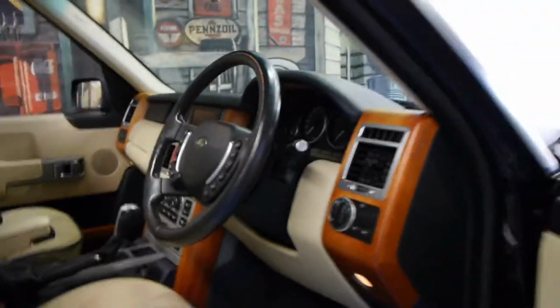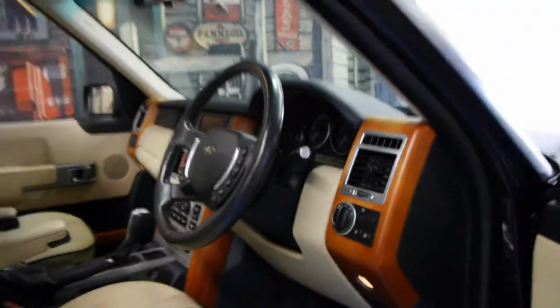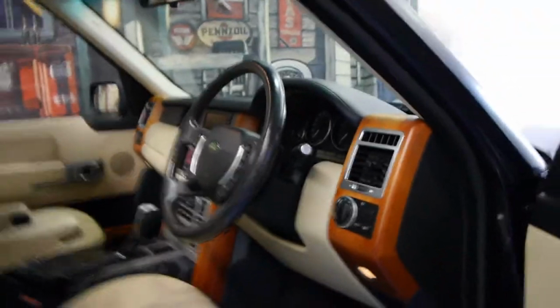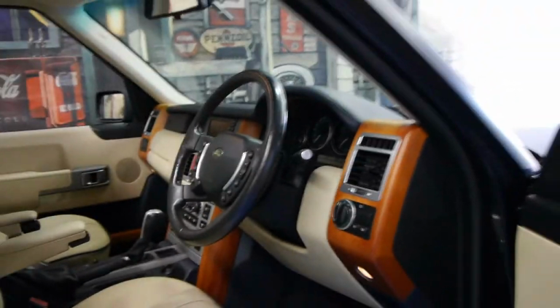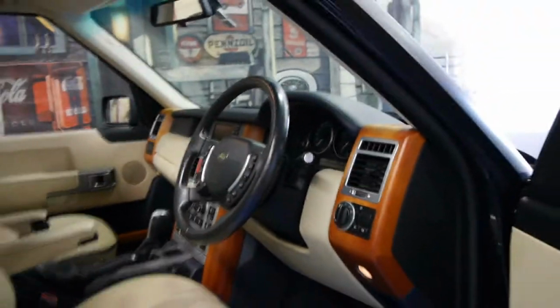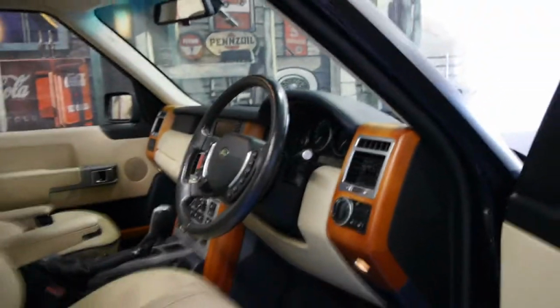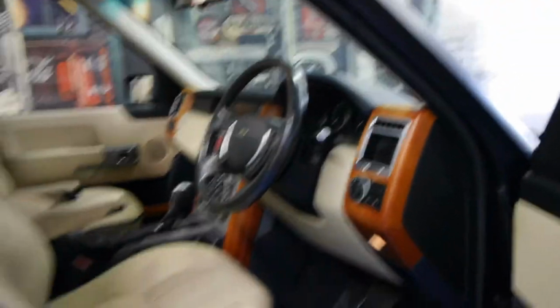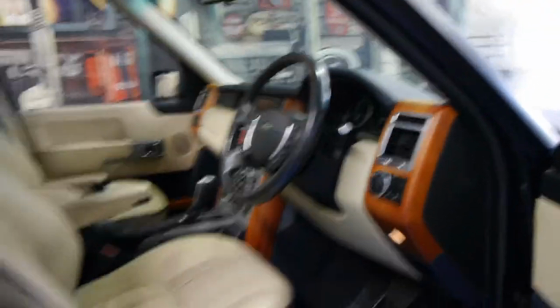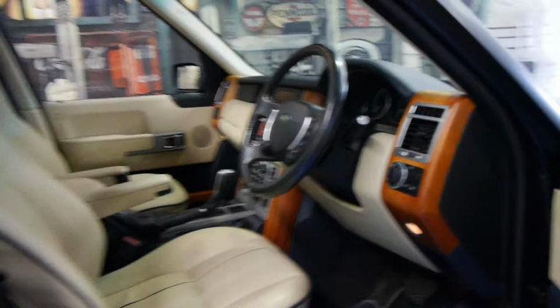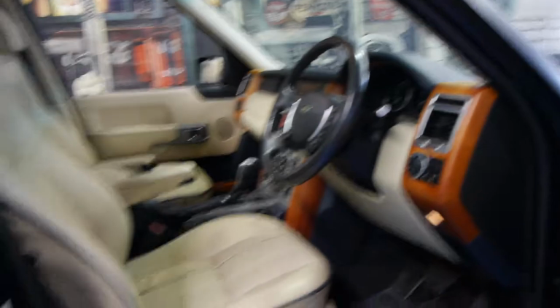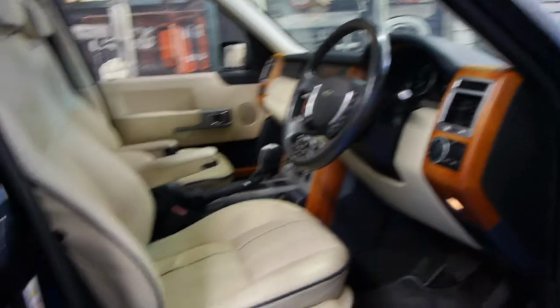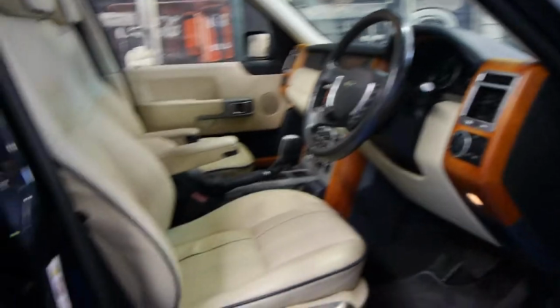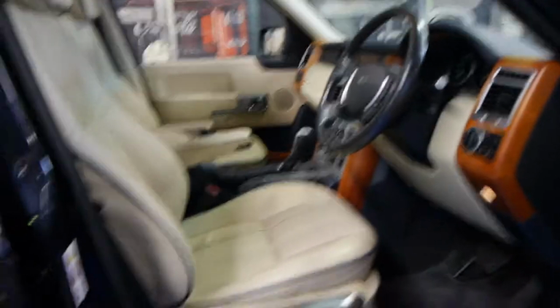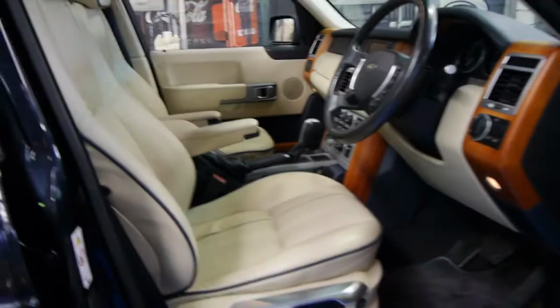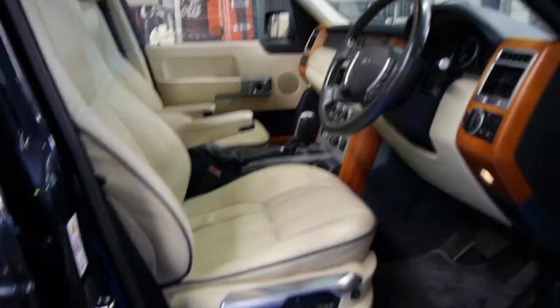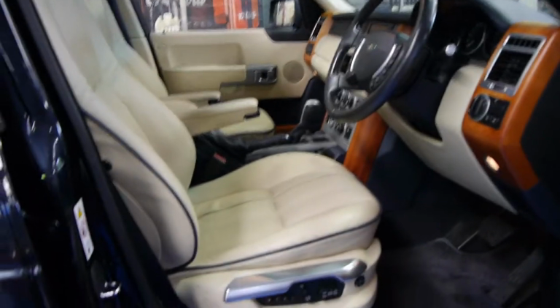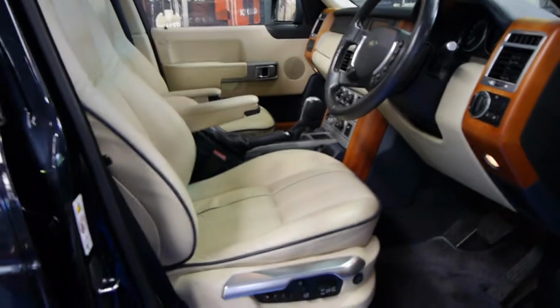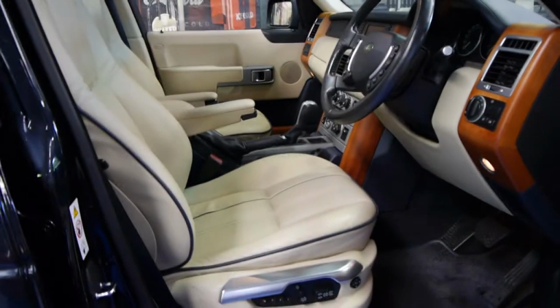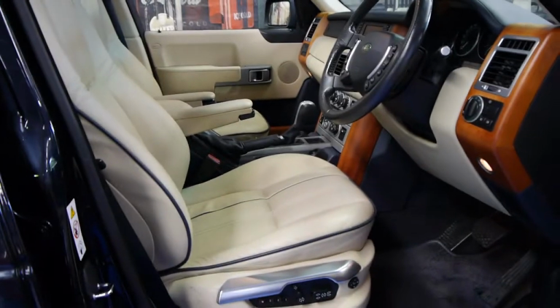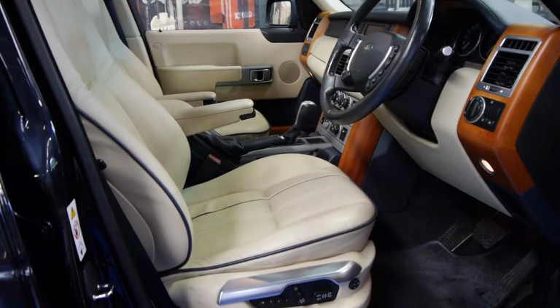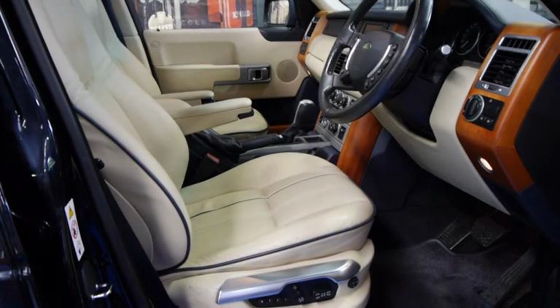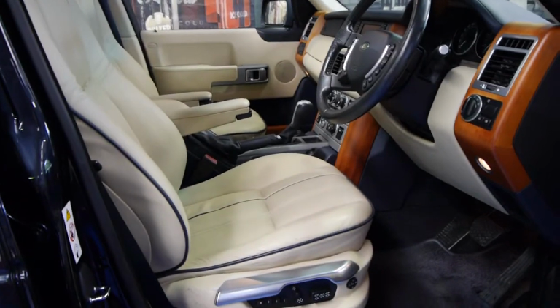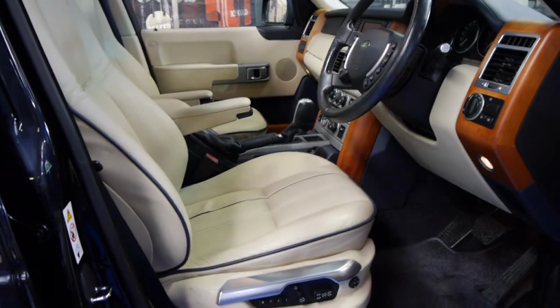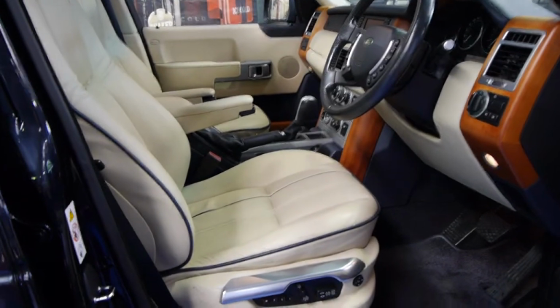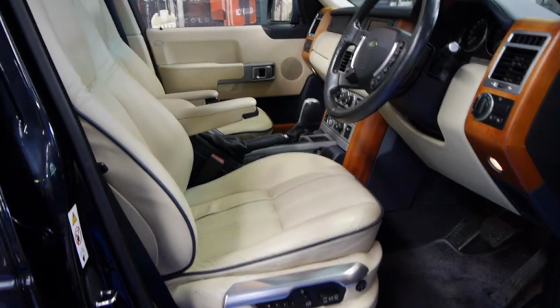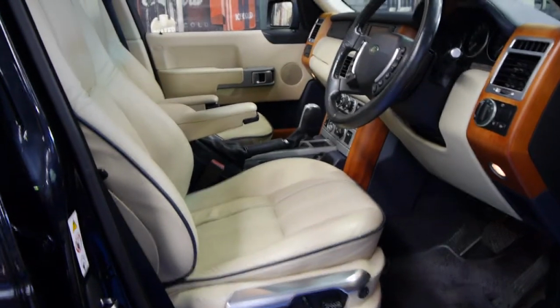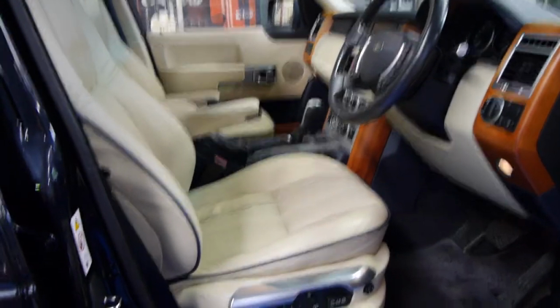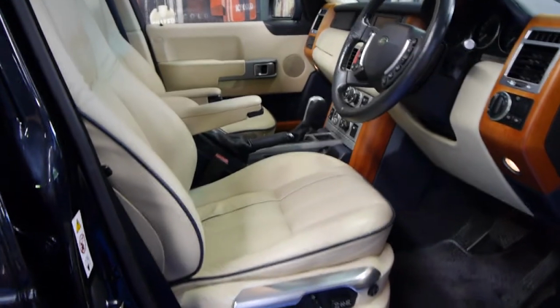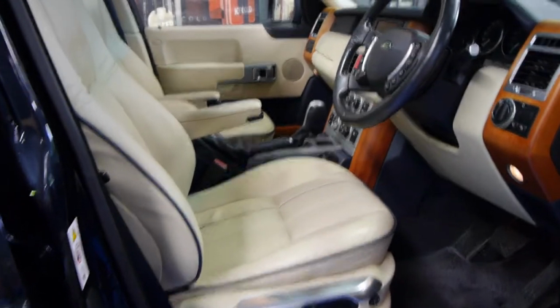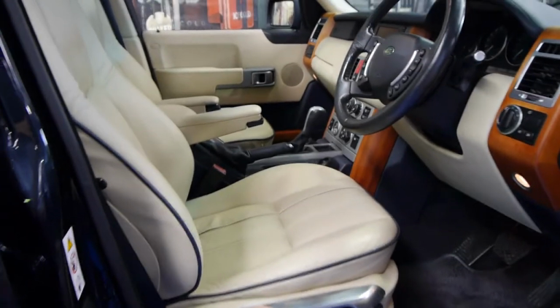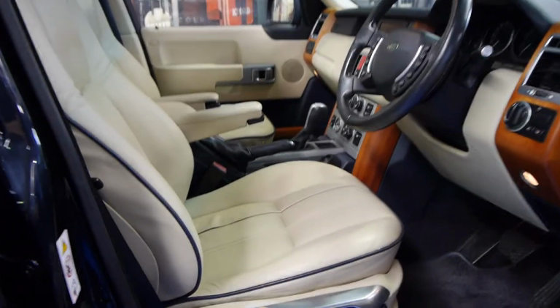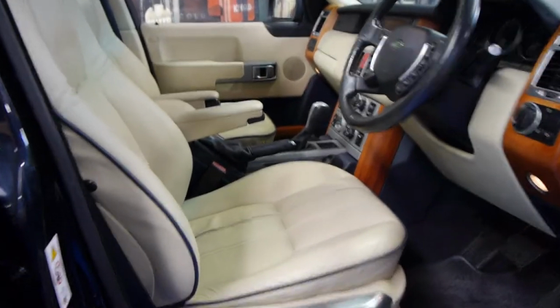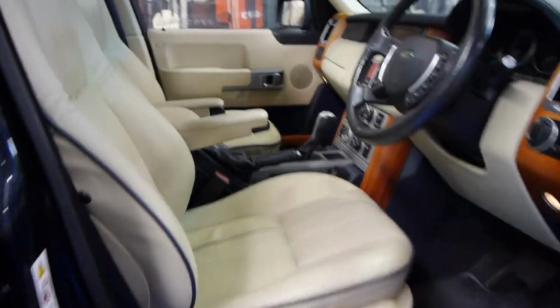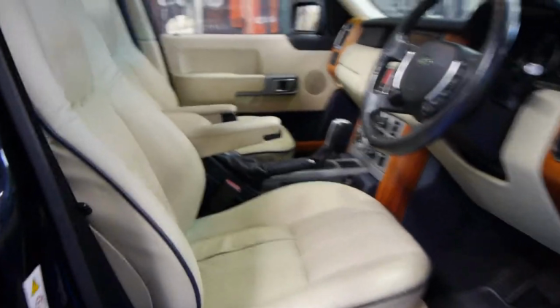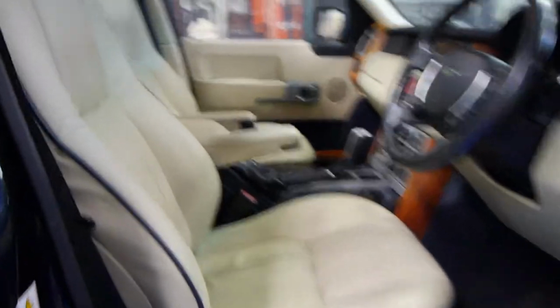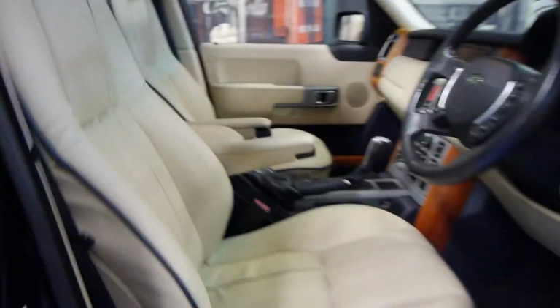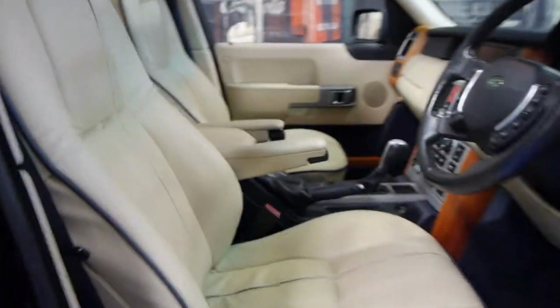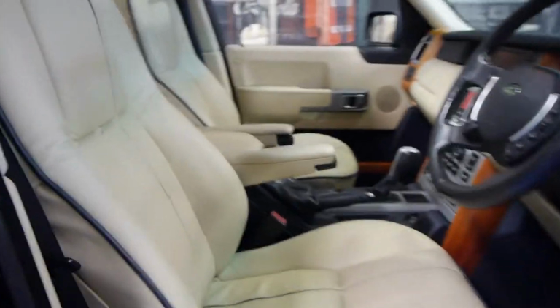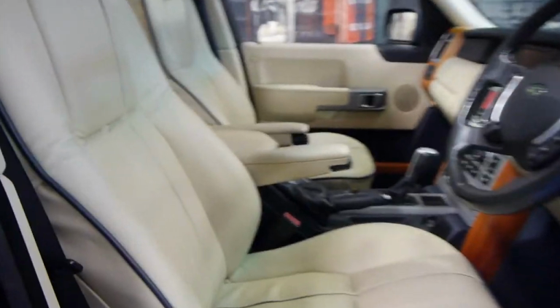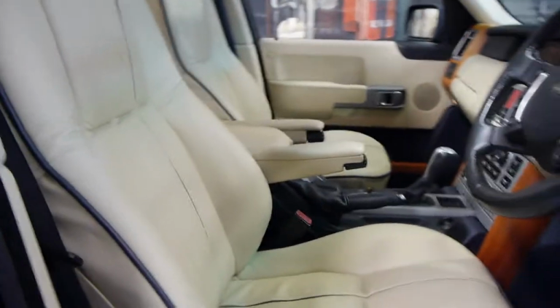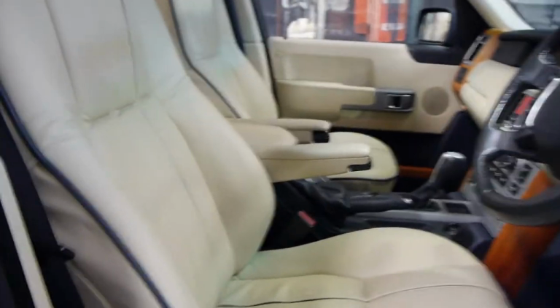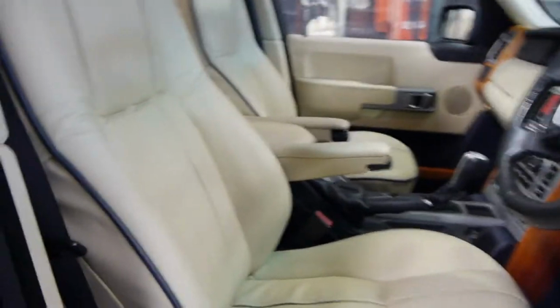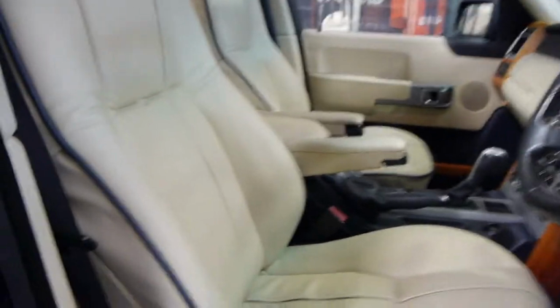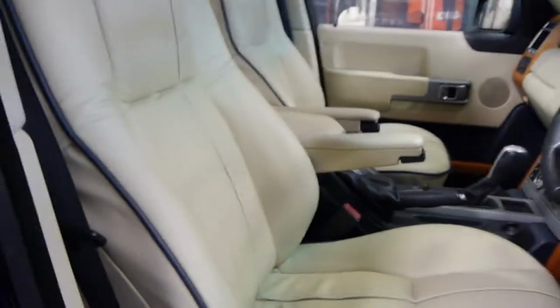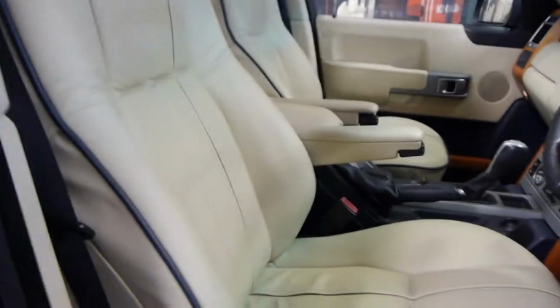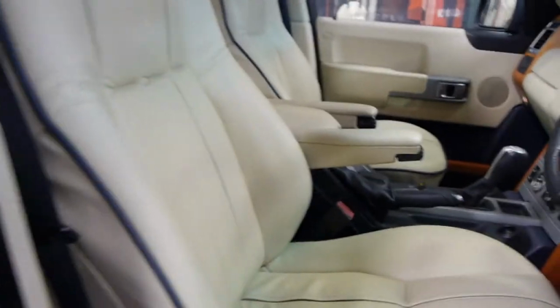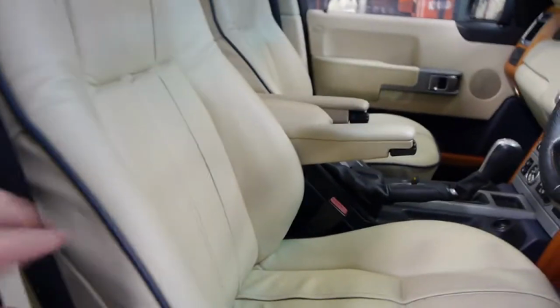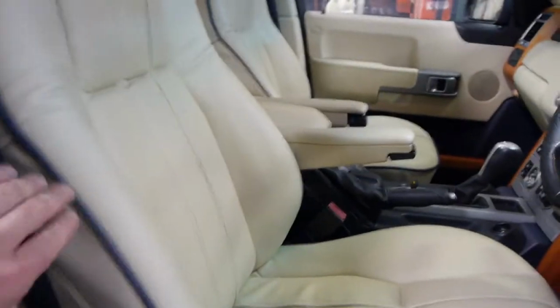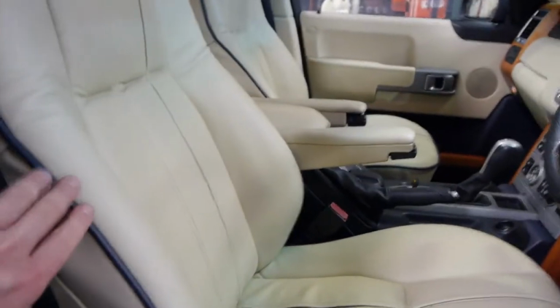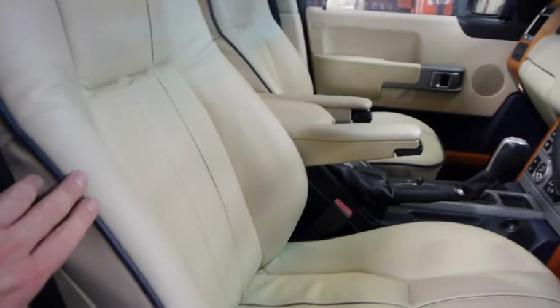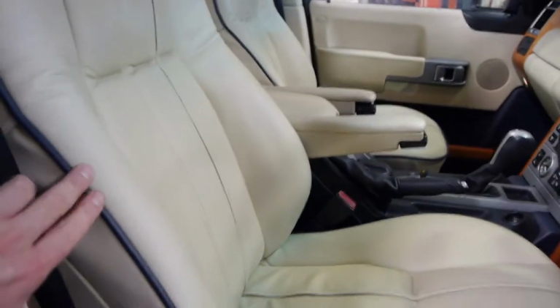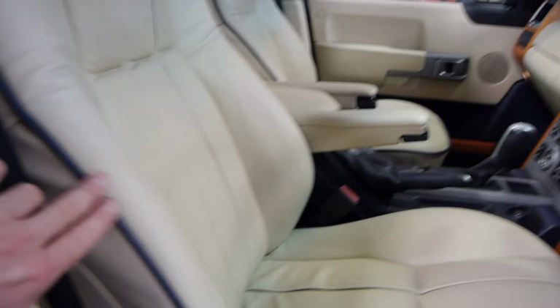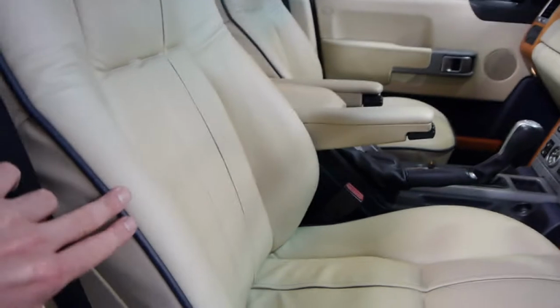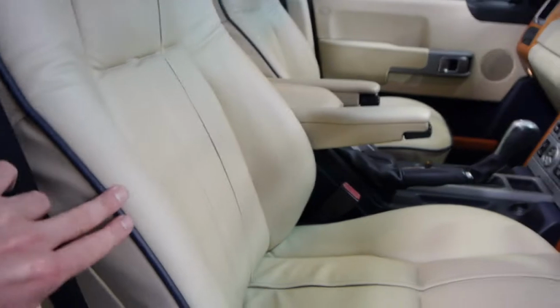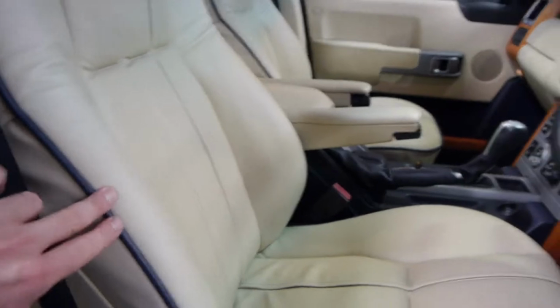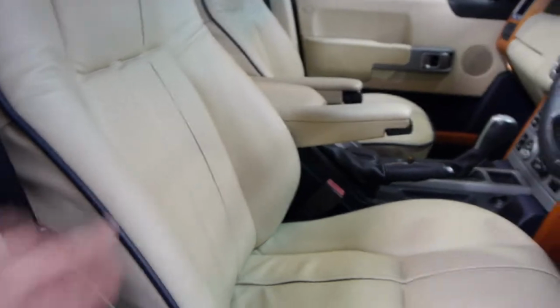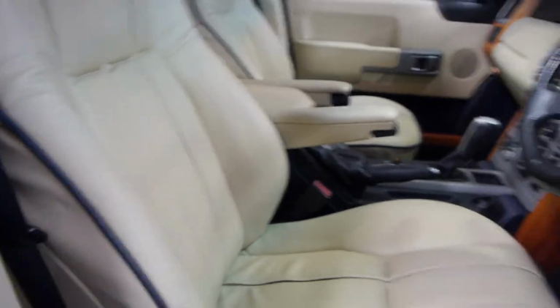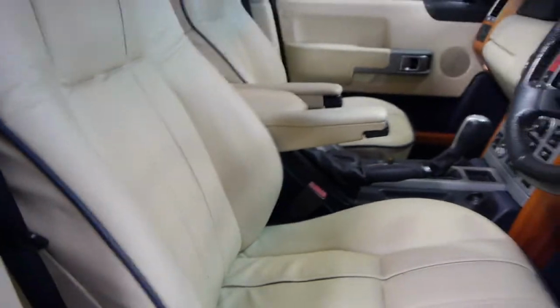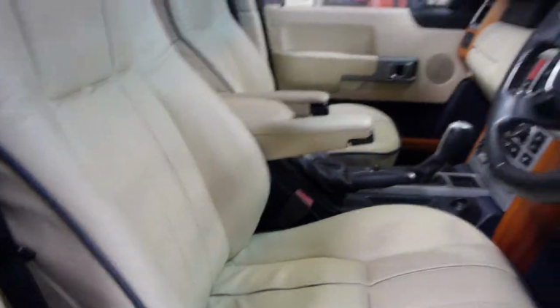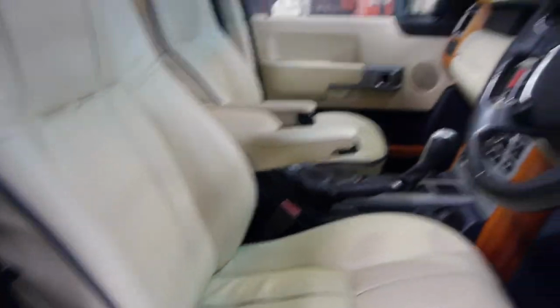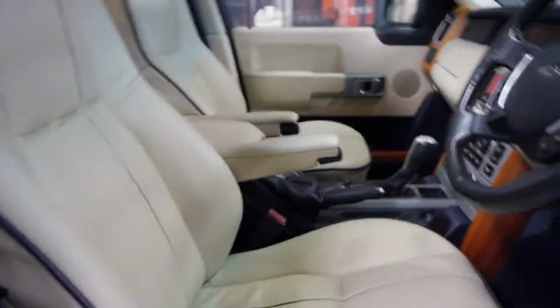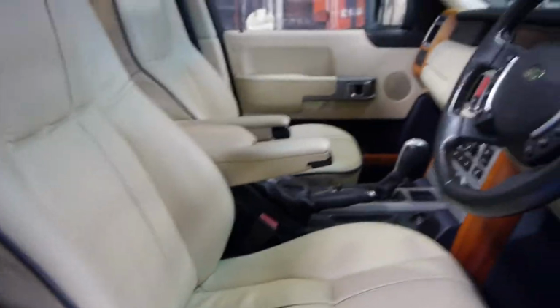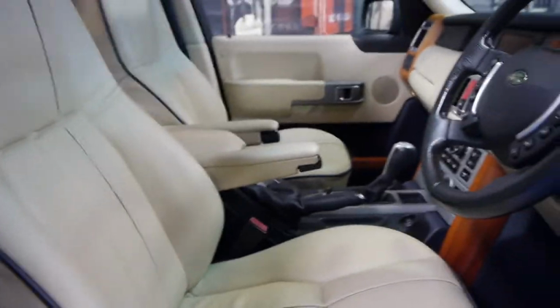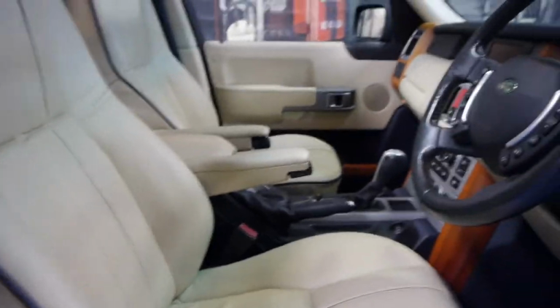It's navy blue in colour, with cream leather interior, and it's got the navy blue piping around the seats which looks fantastic.